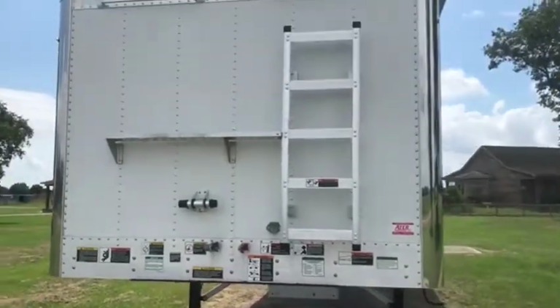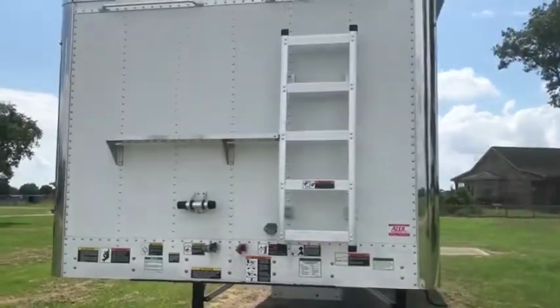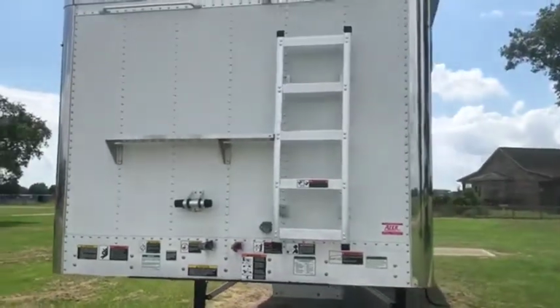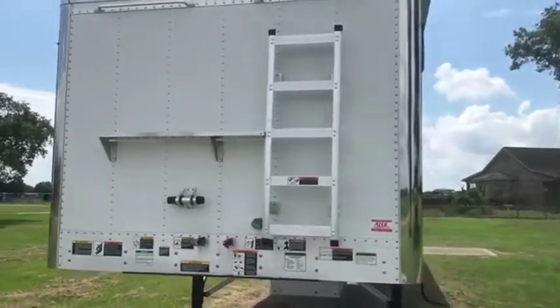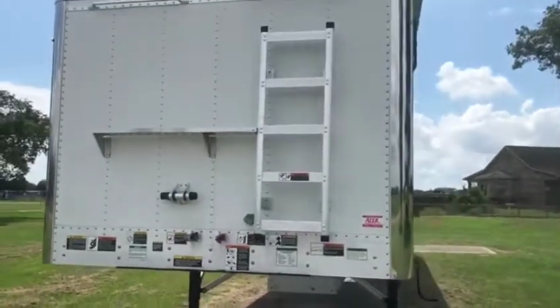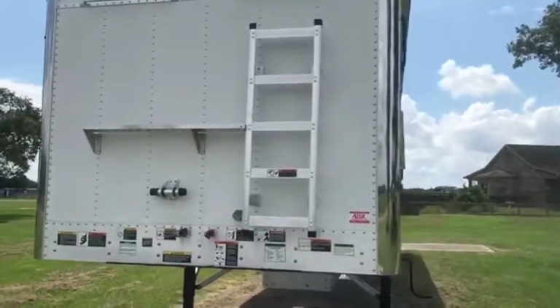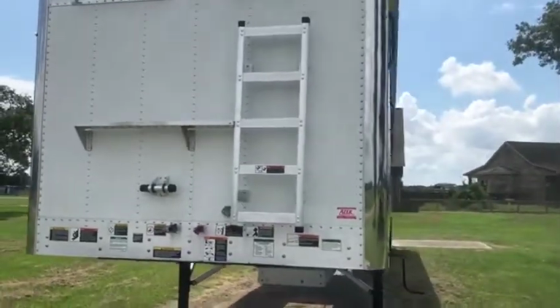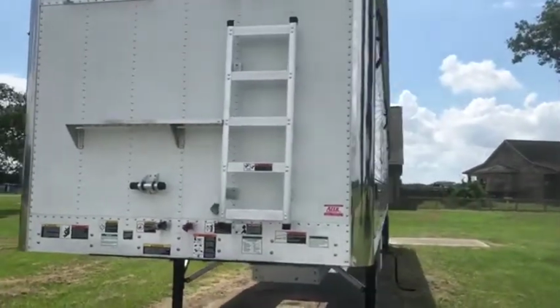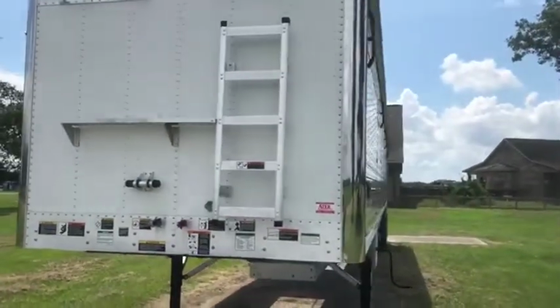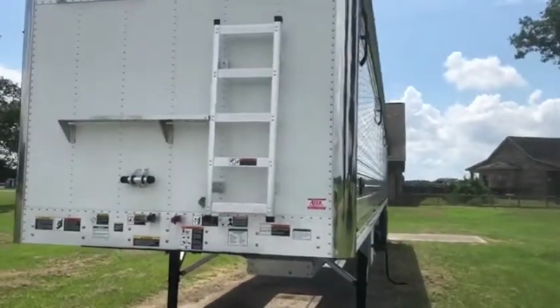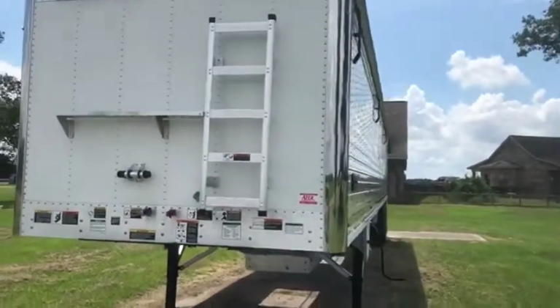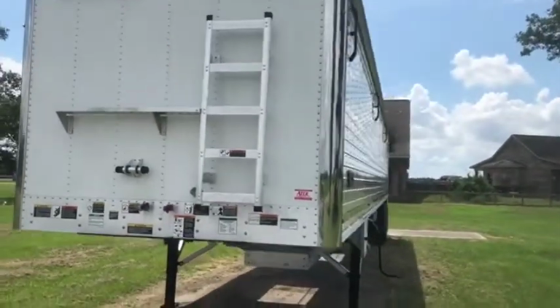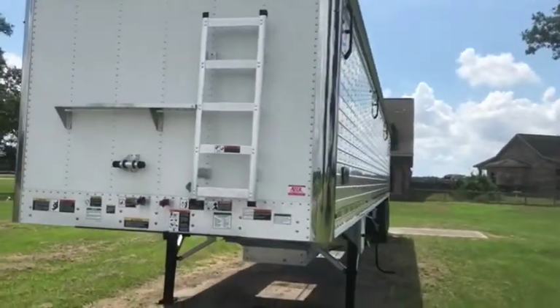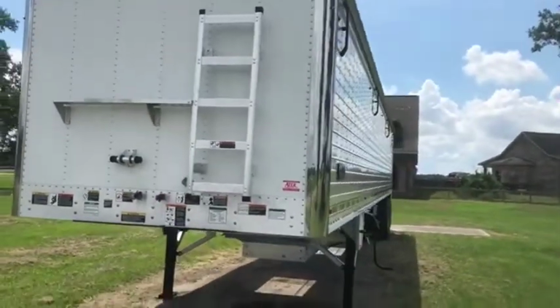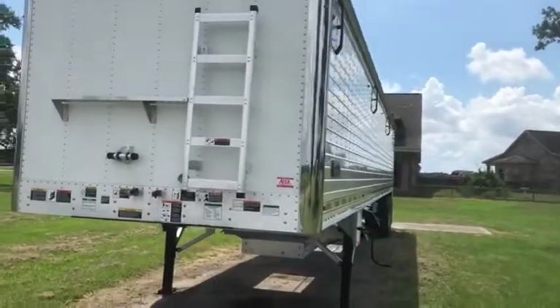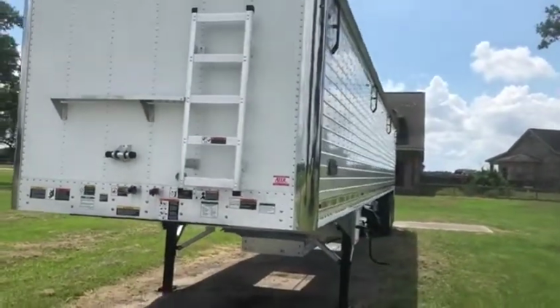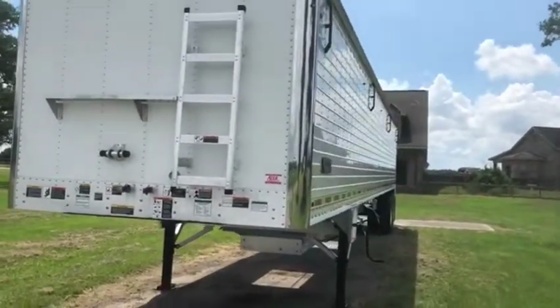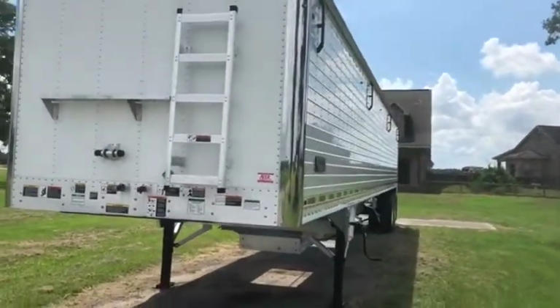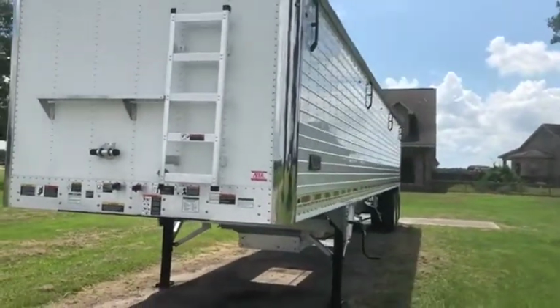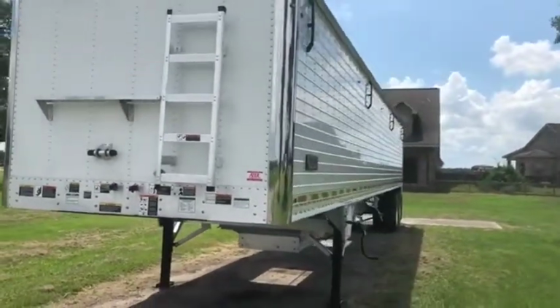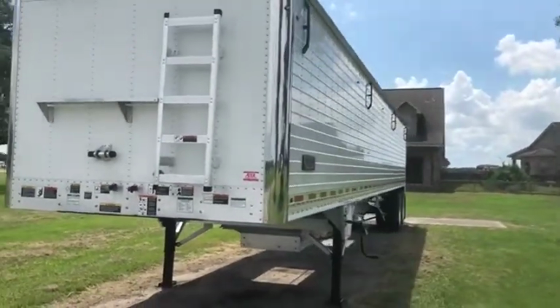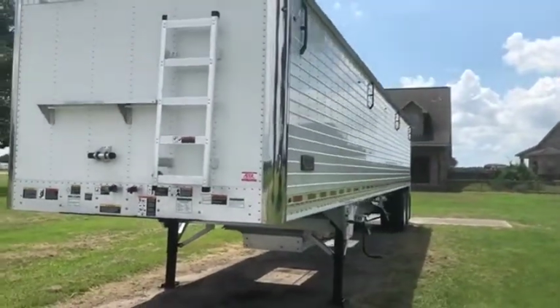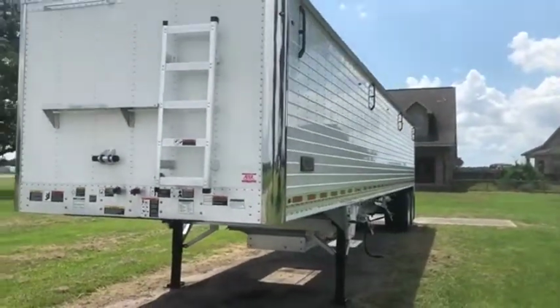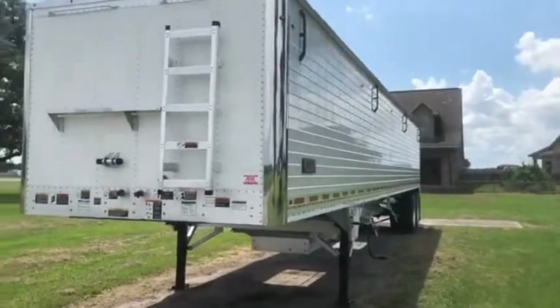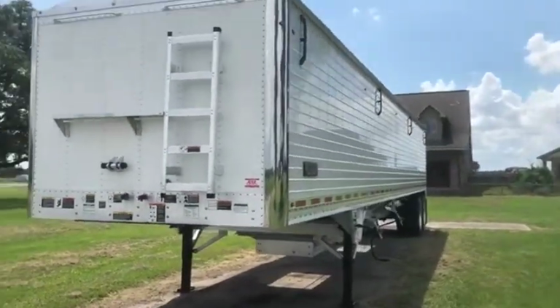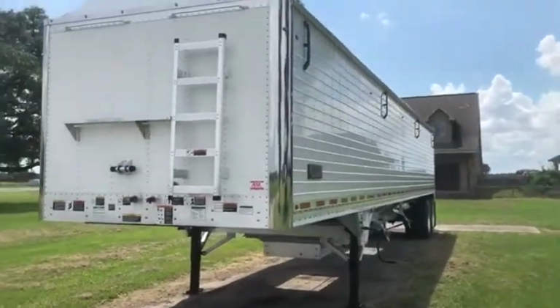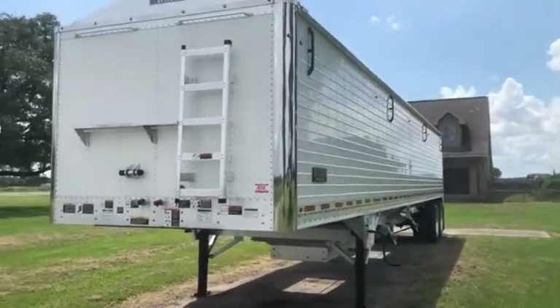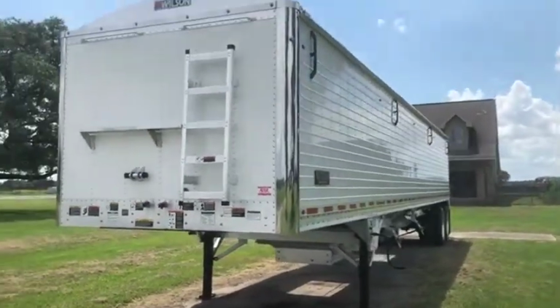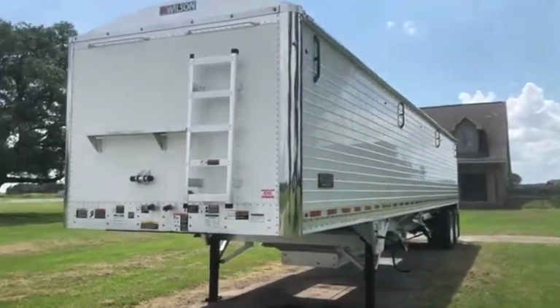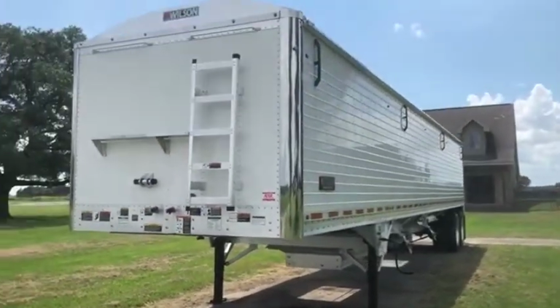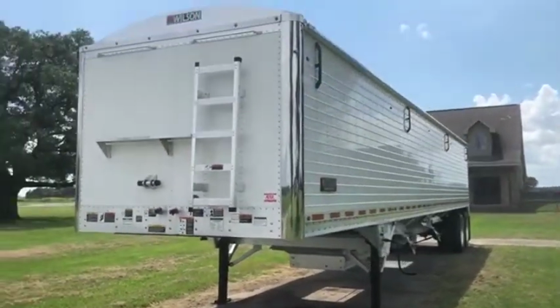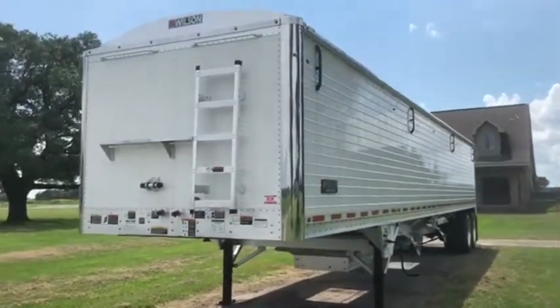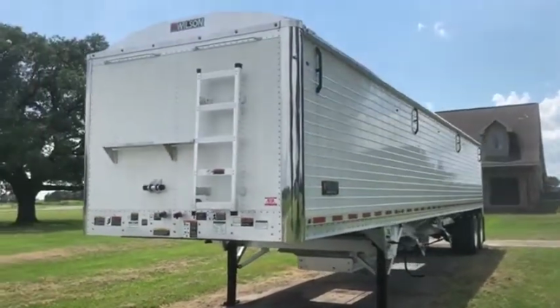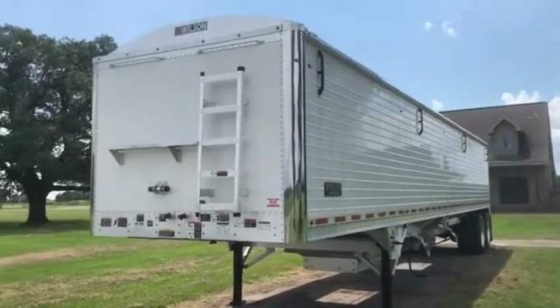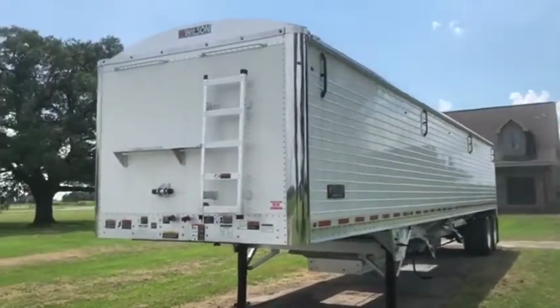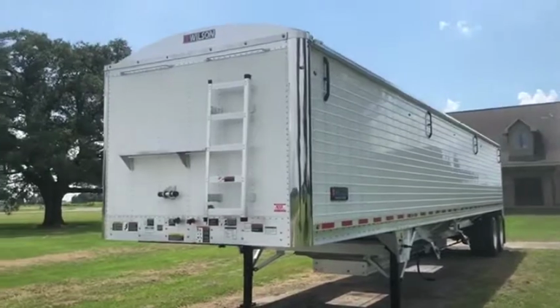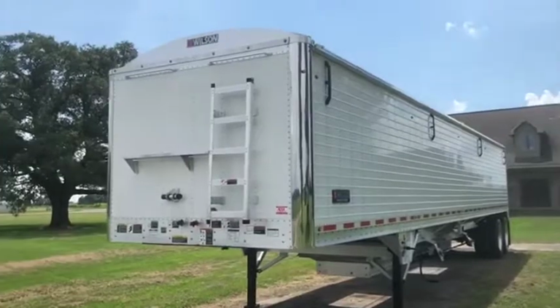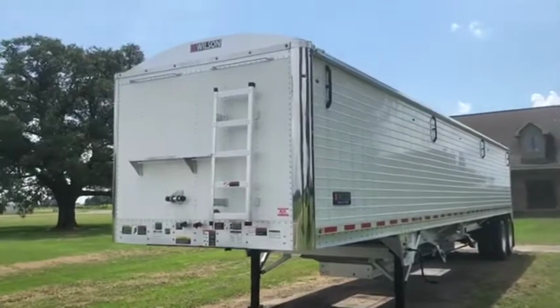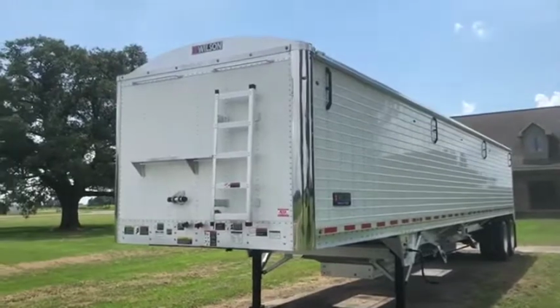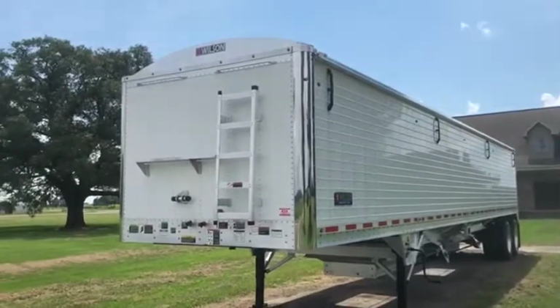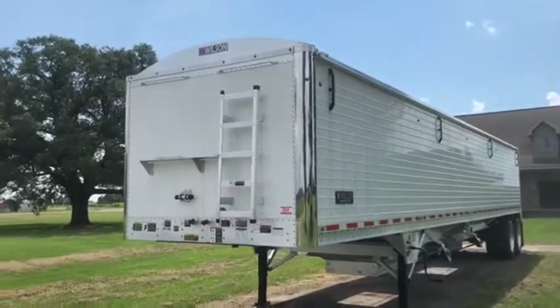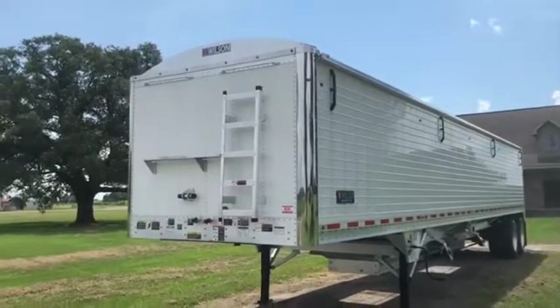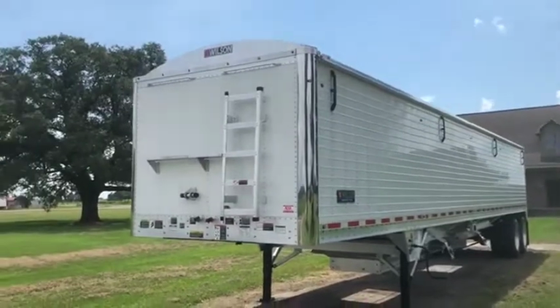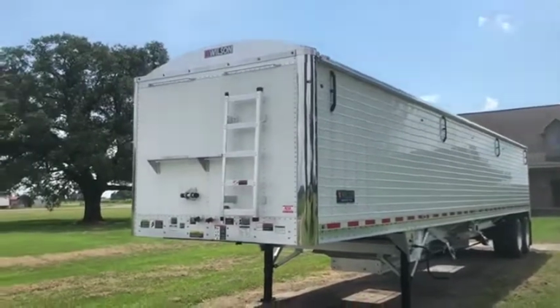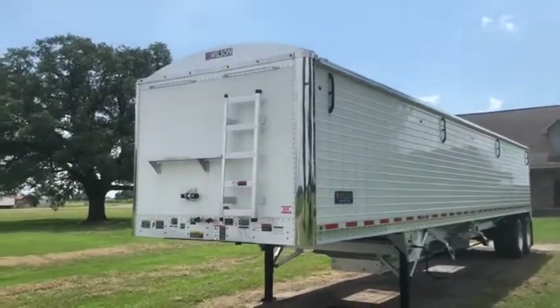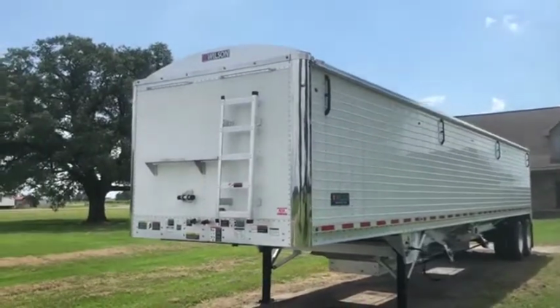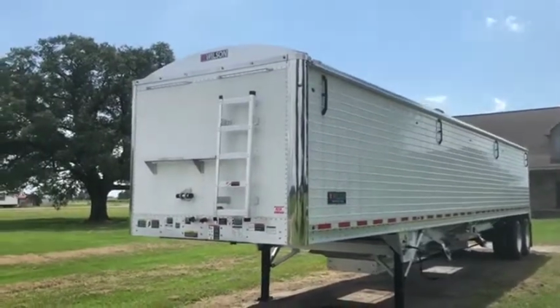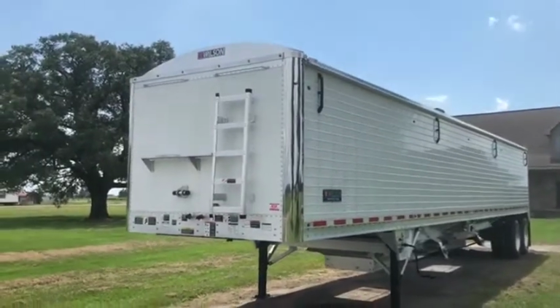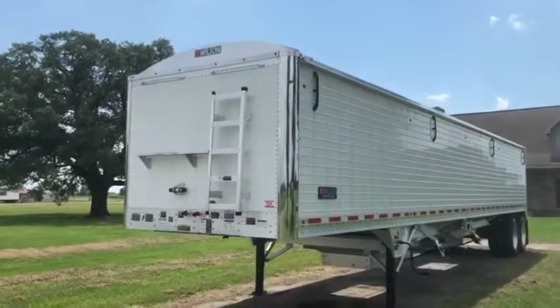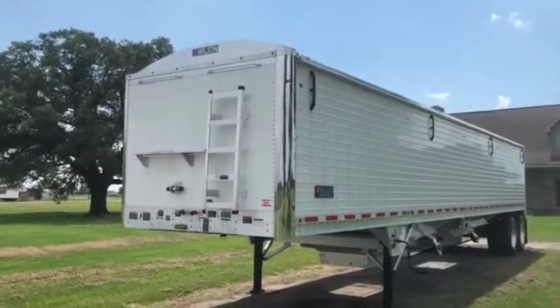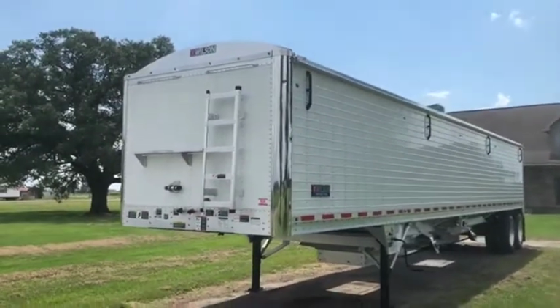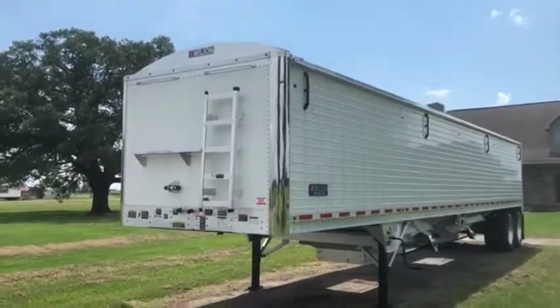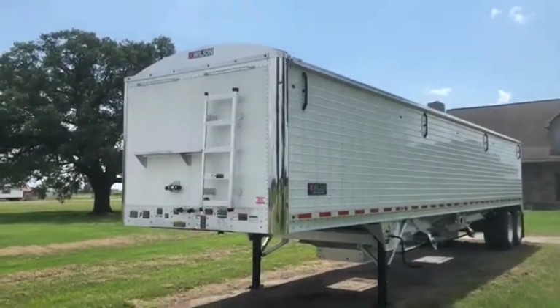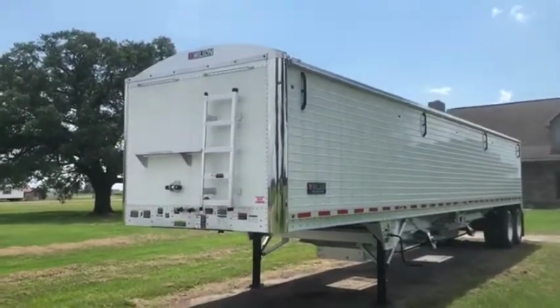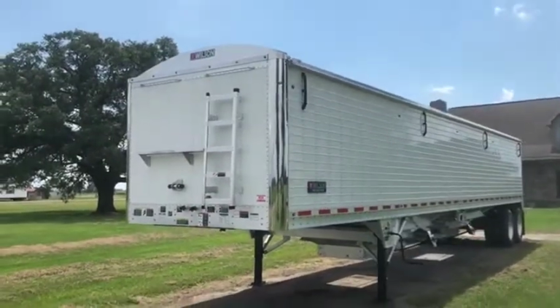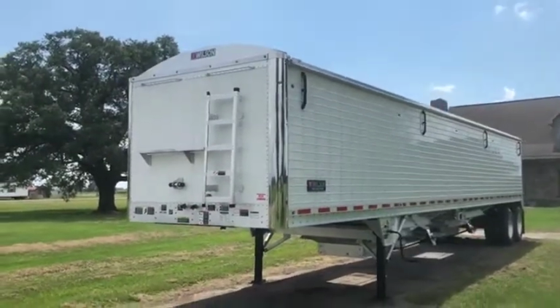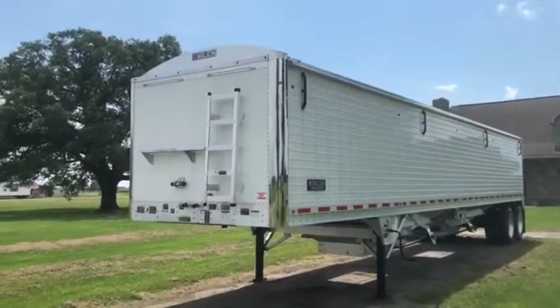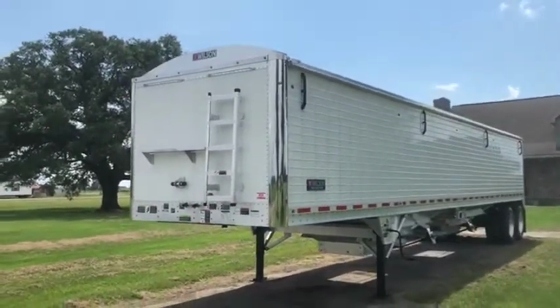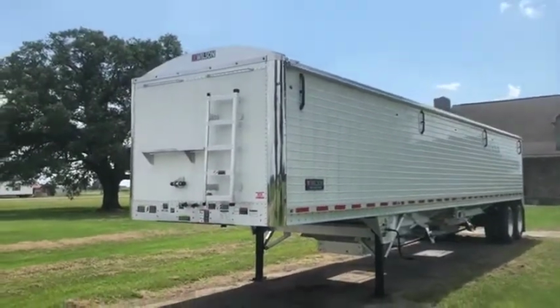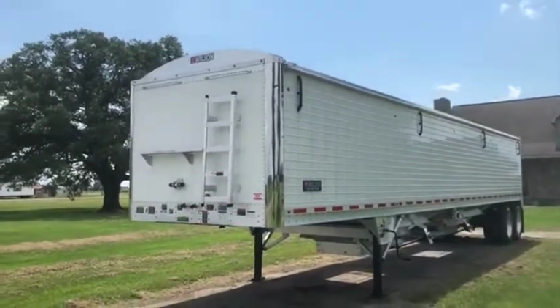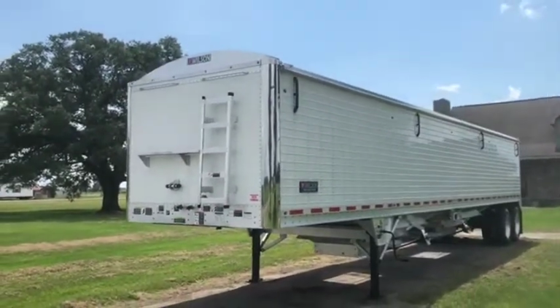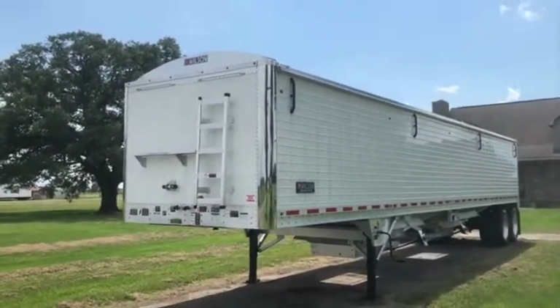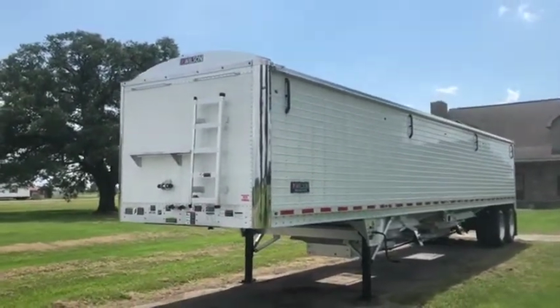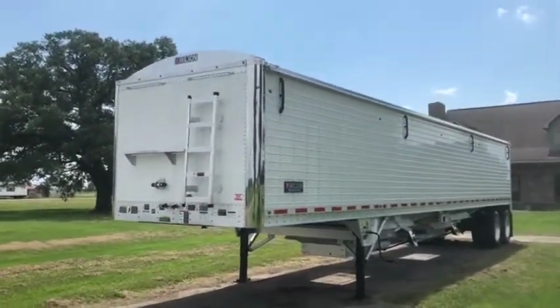It's all the ladders on the fronts in the back. It's all aluminum. It's a Wilson Pacesetter, and it is 102 inches wide, 78 inch sides, and it's 43 feet long.